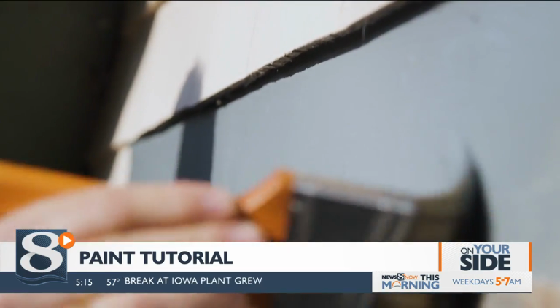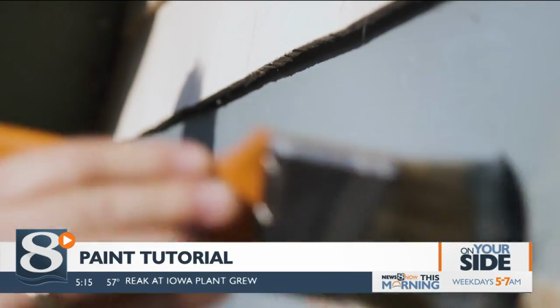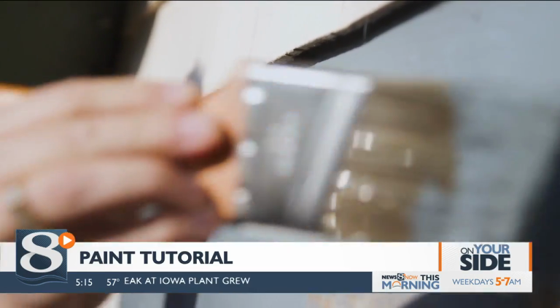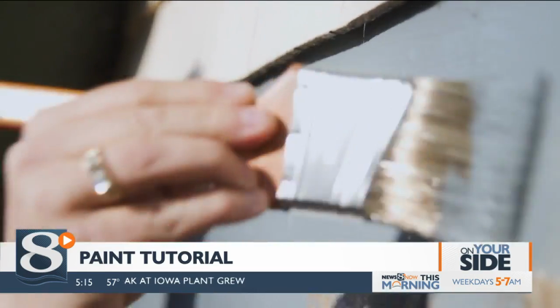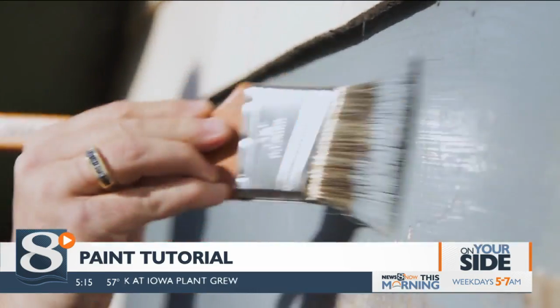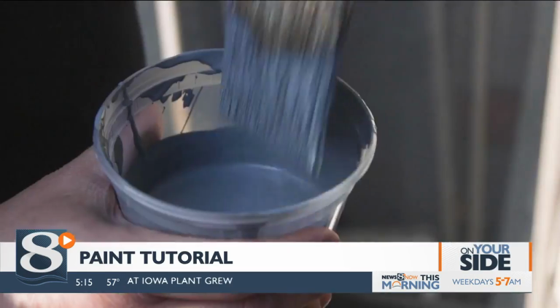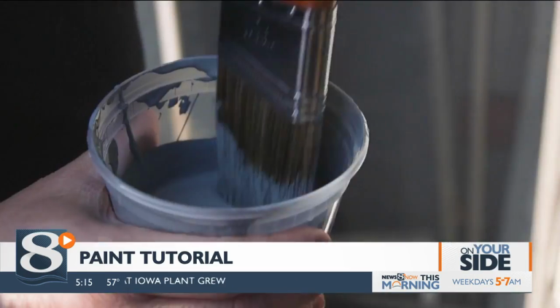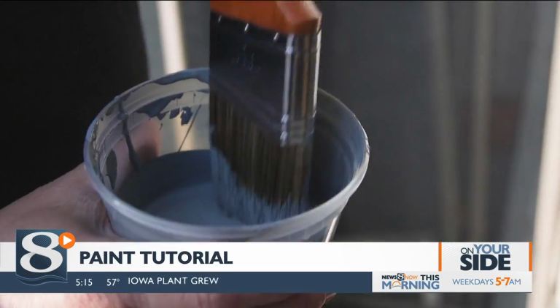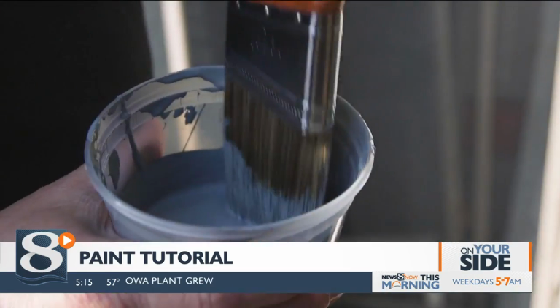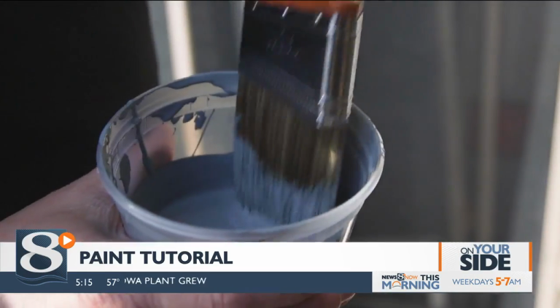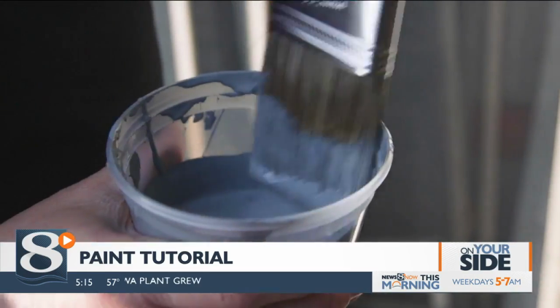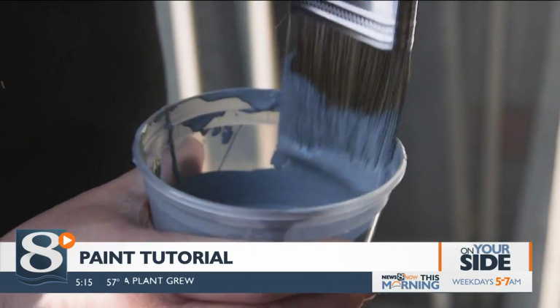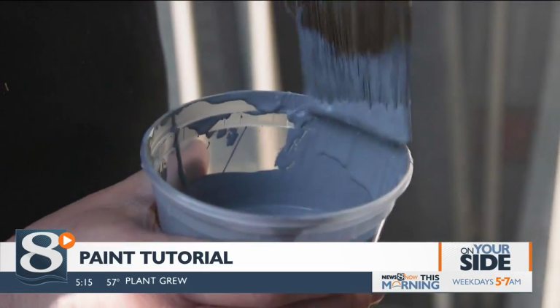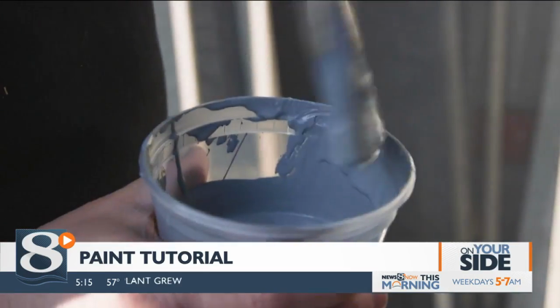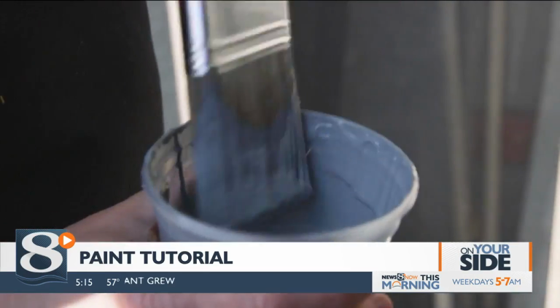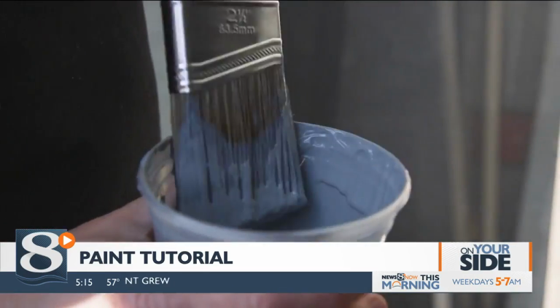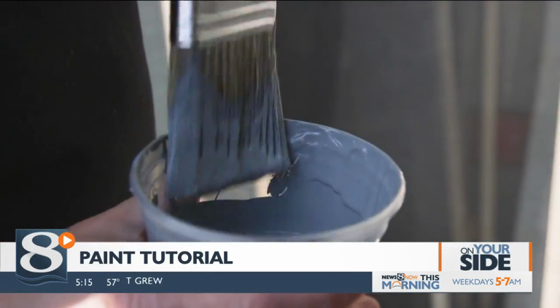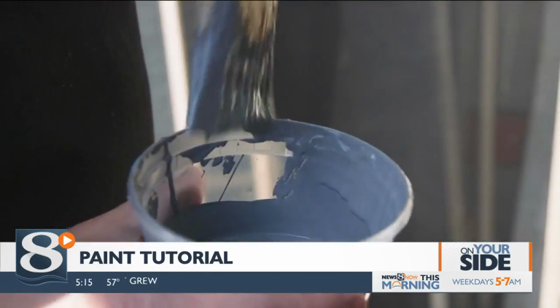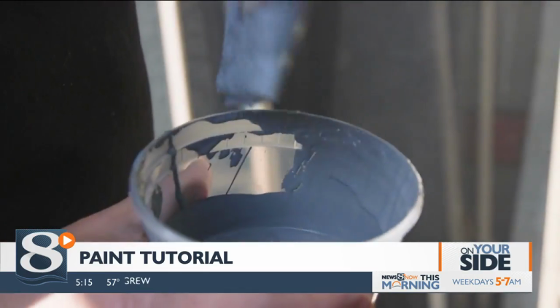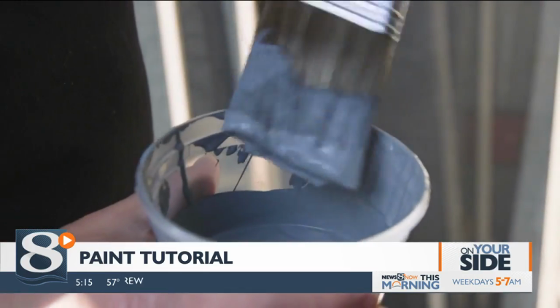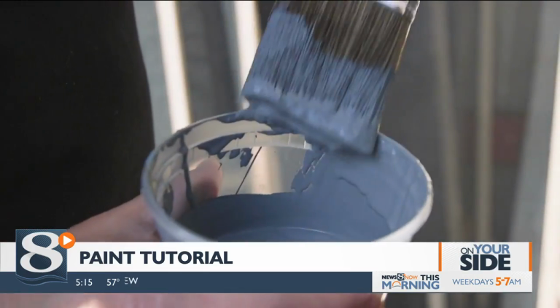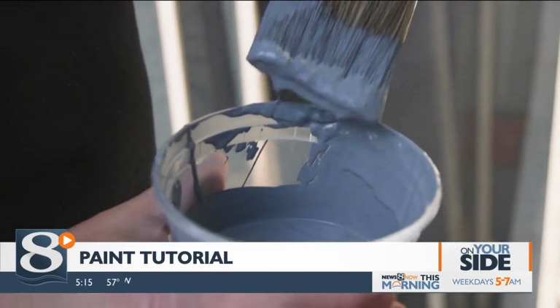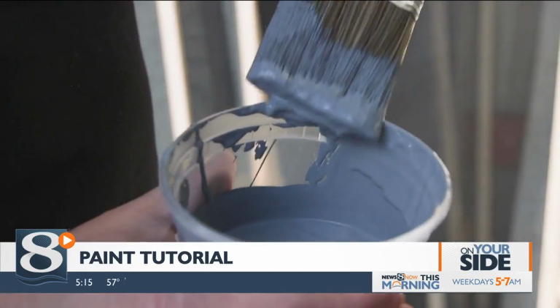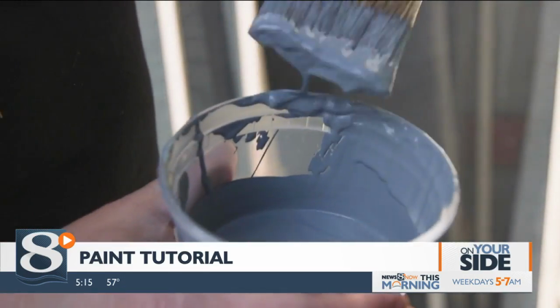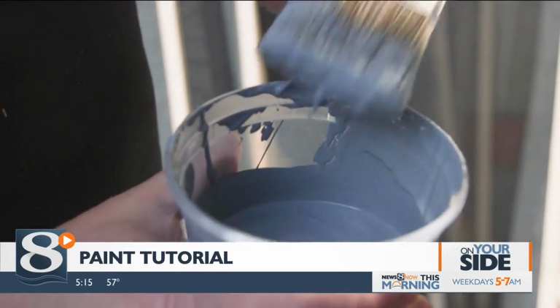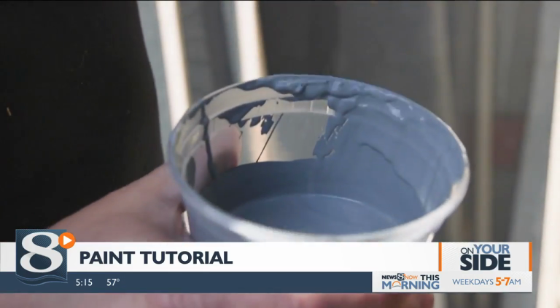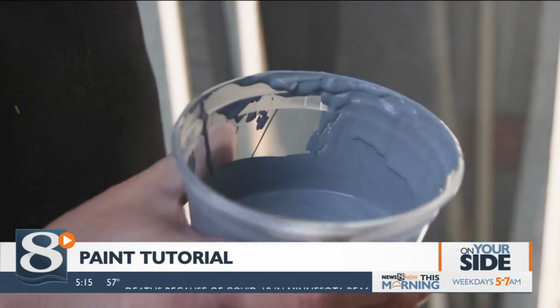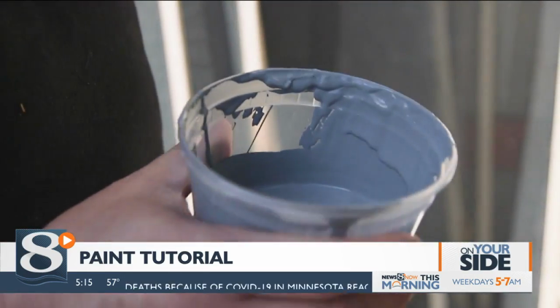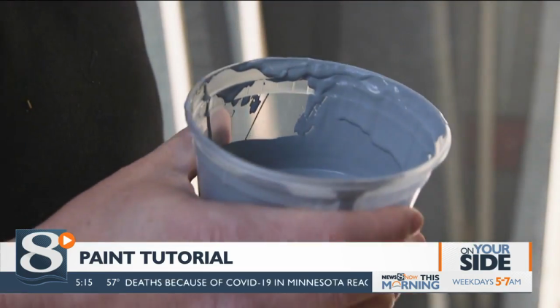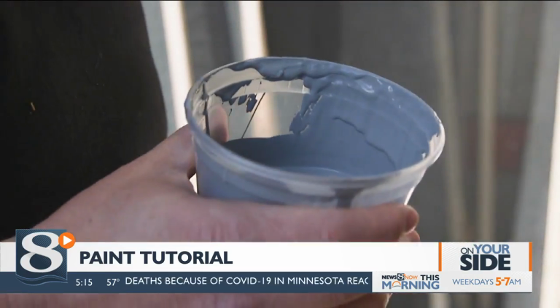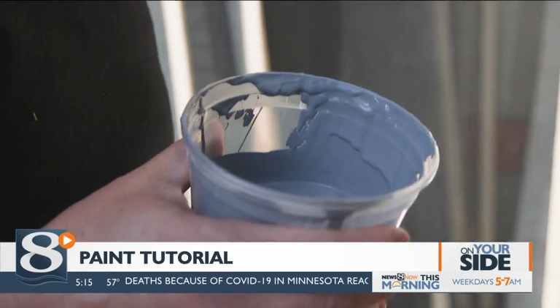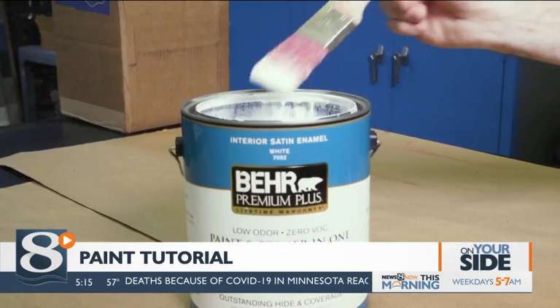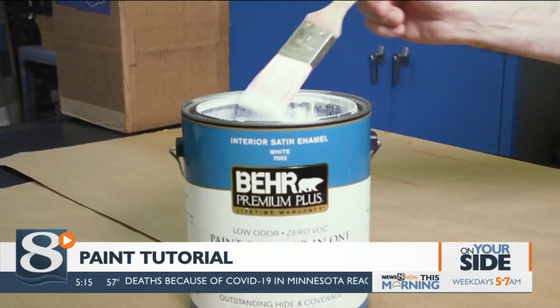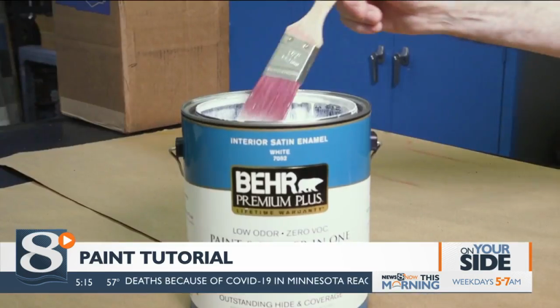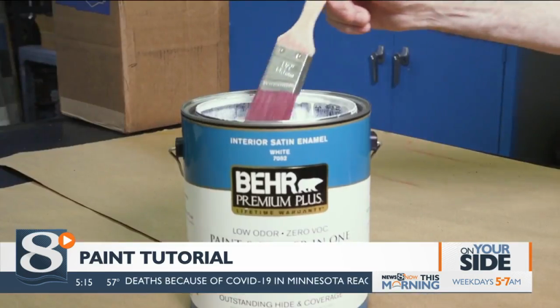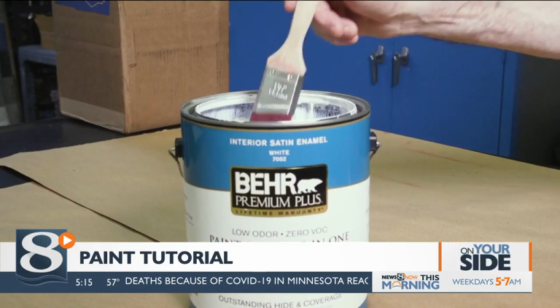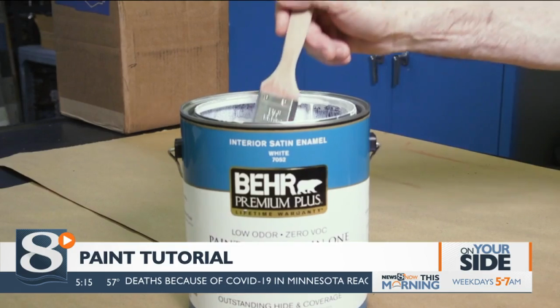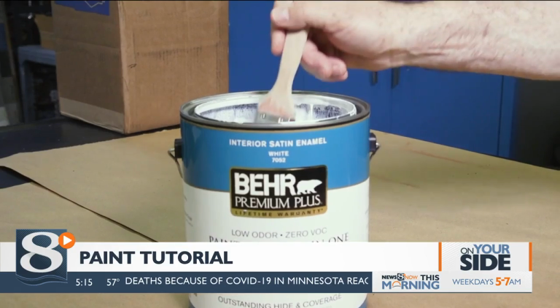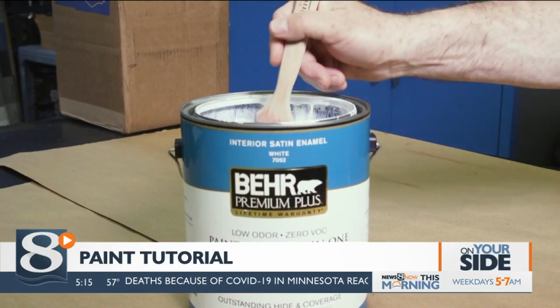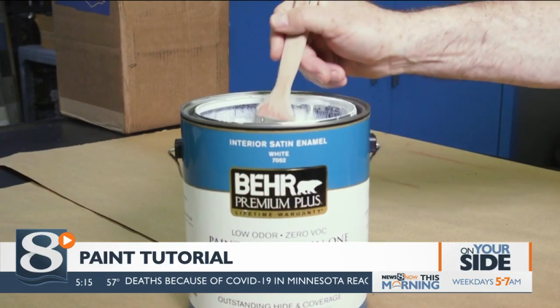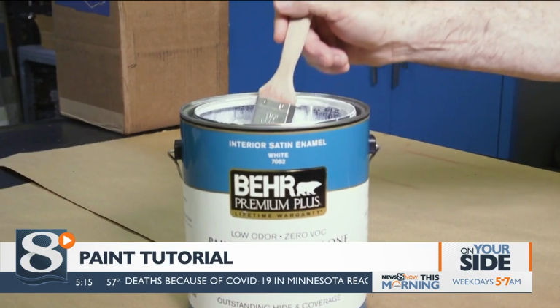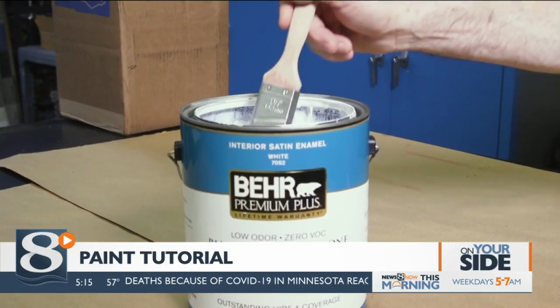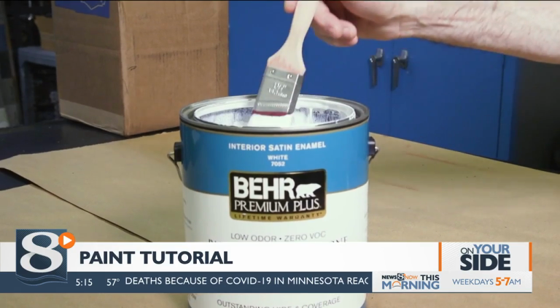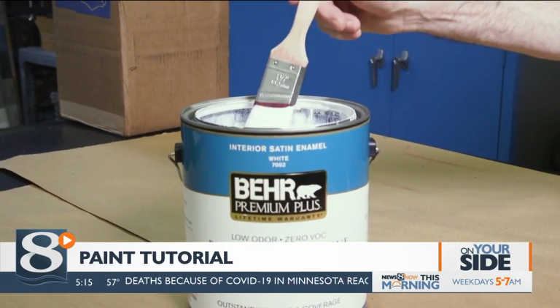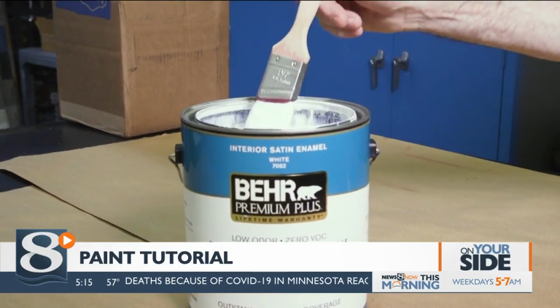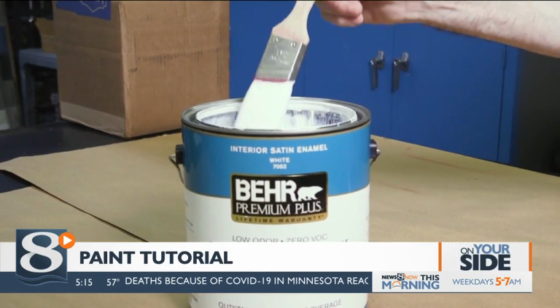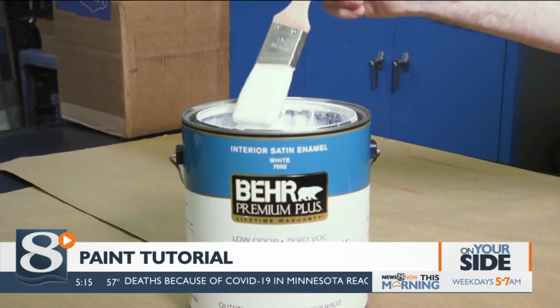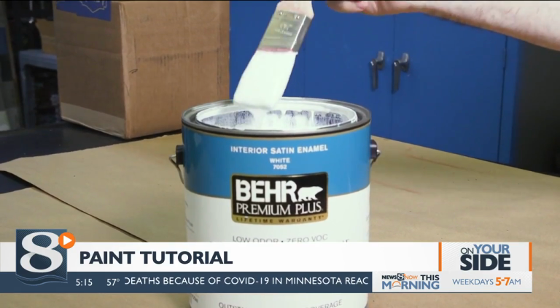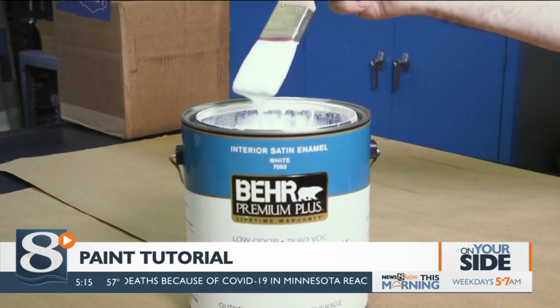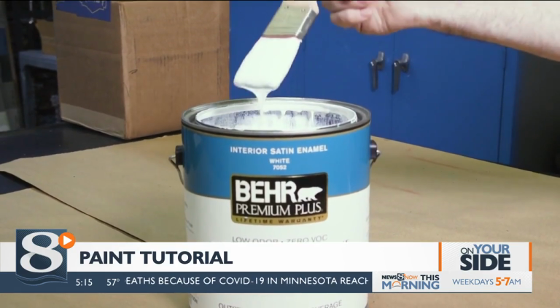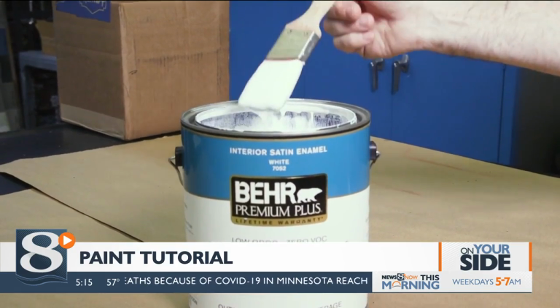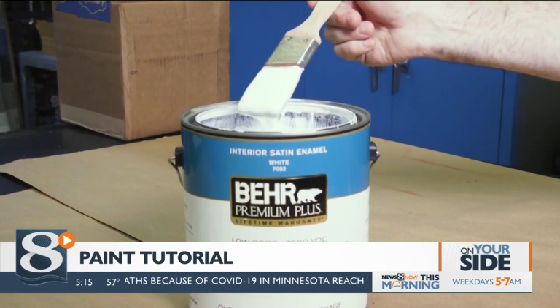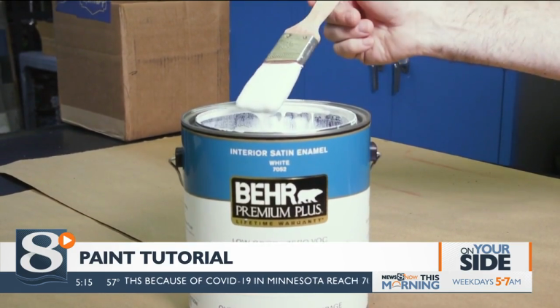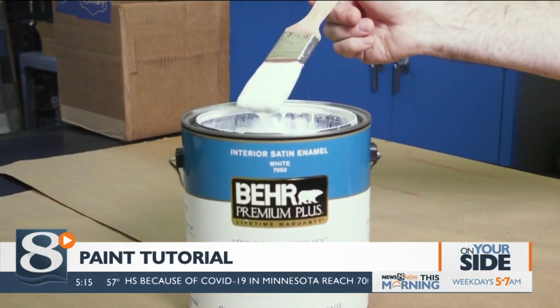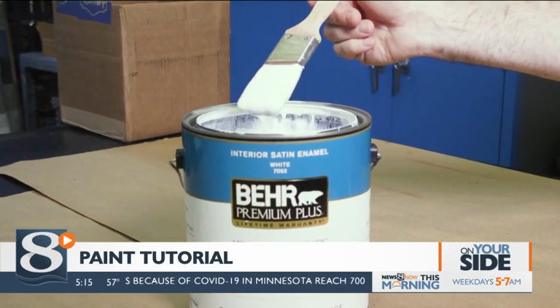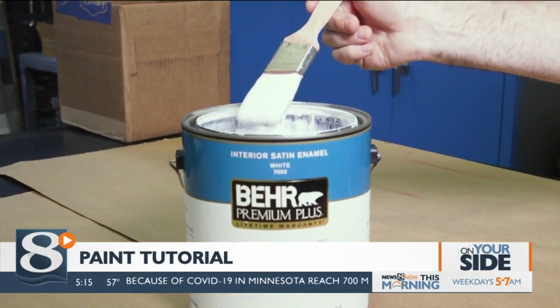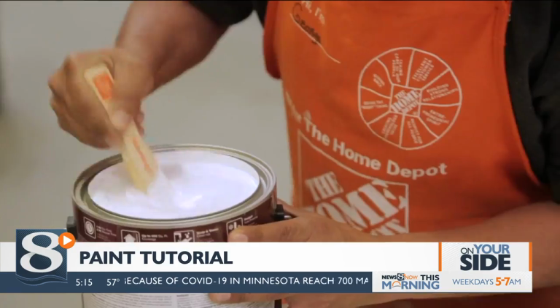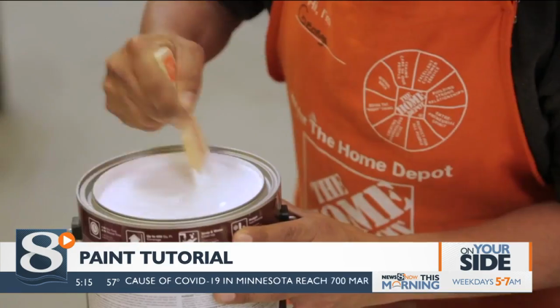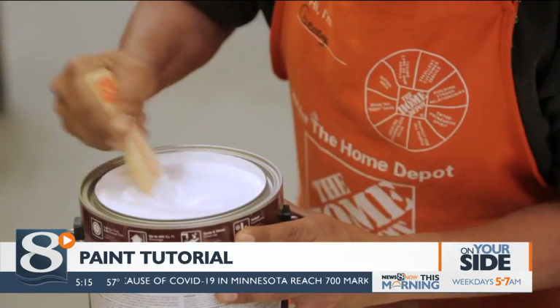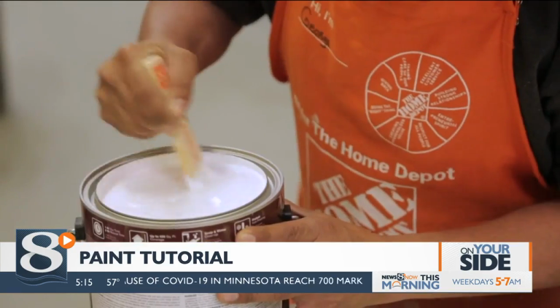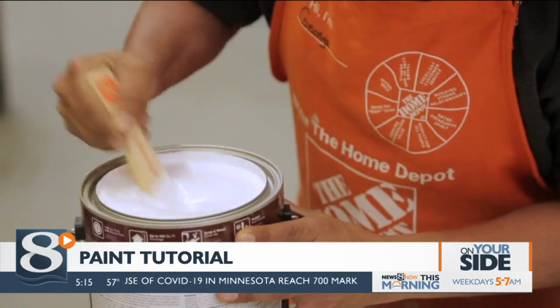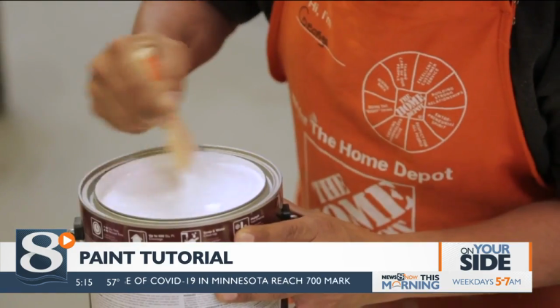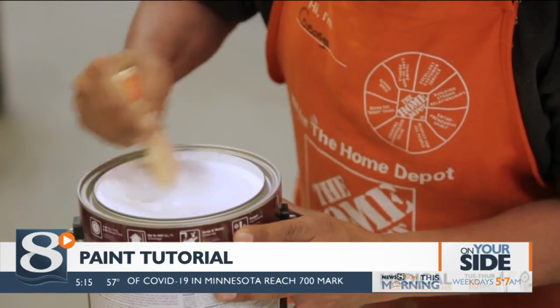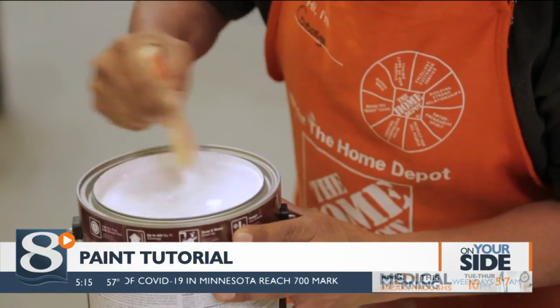First, start with a good paint and a good brush. CR recommends Behr Premium Plus from Home Depot, a best buy for $31 a gallon.